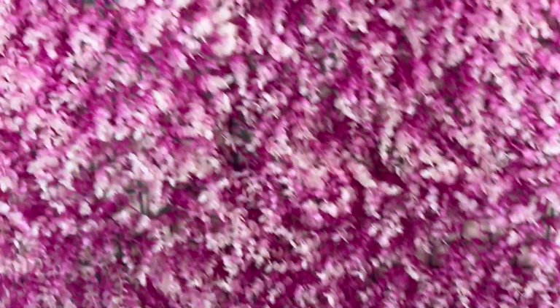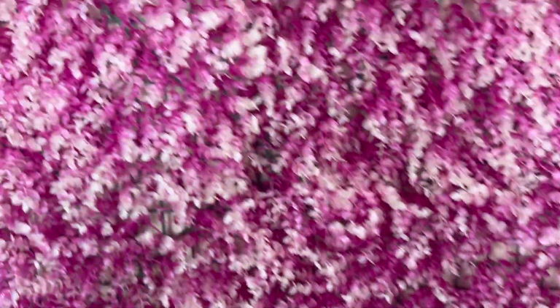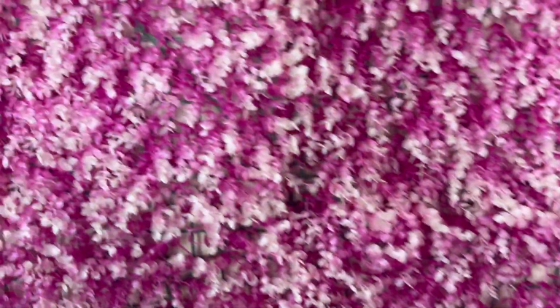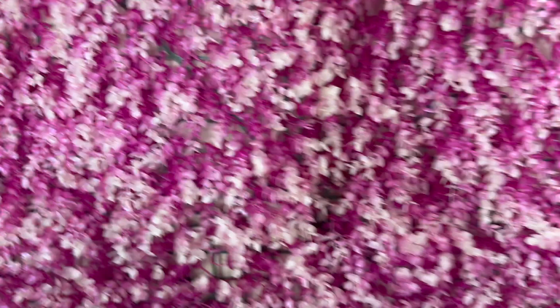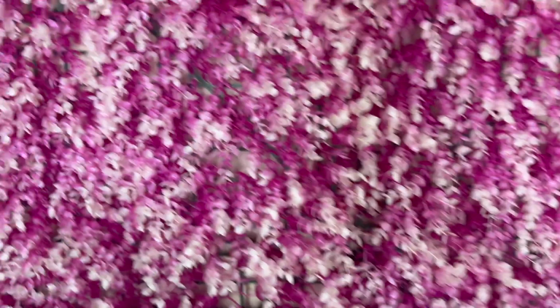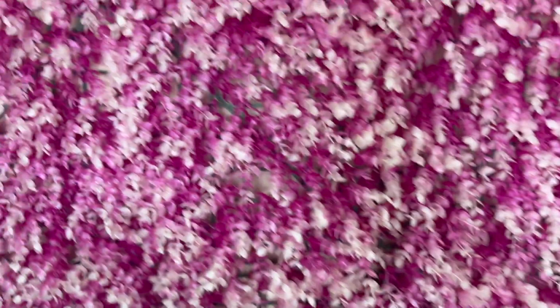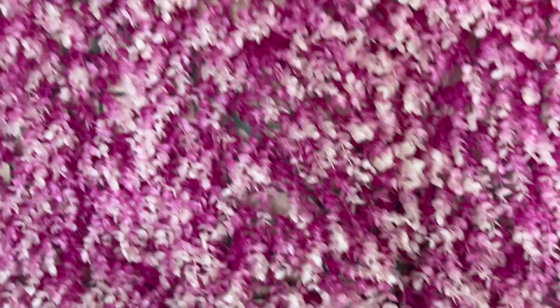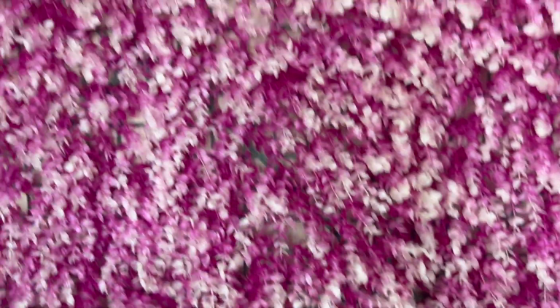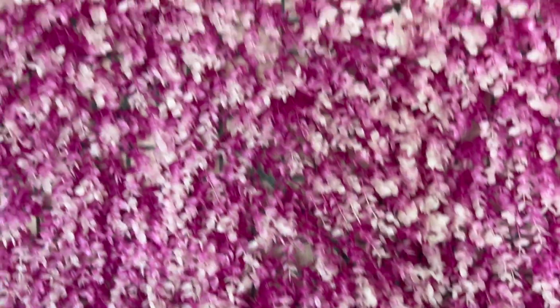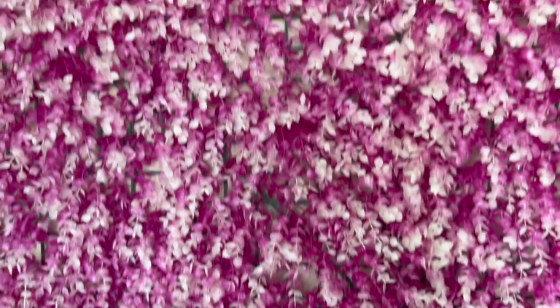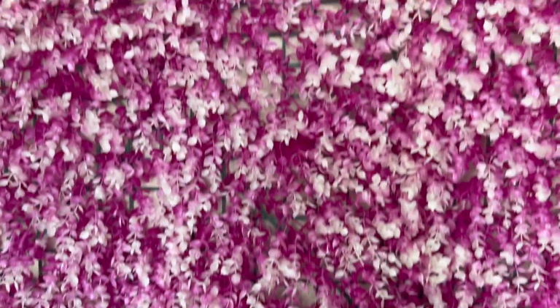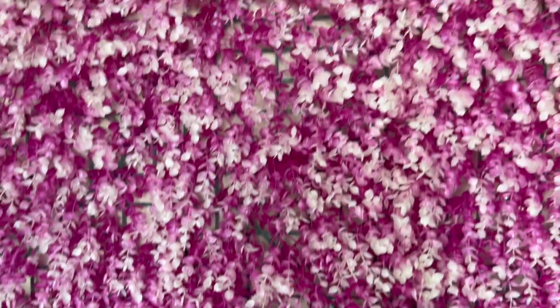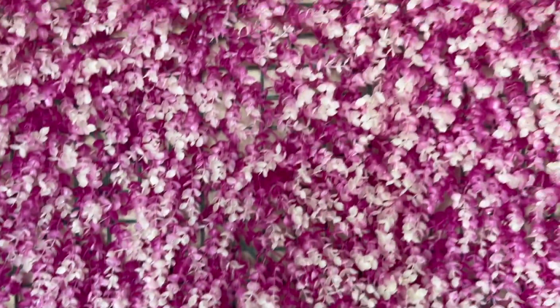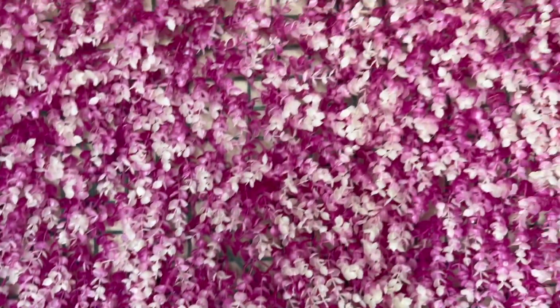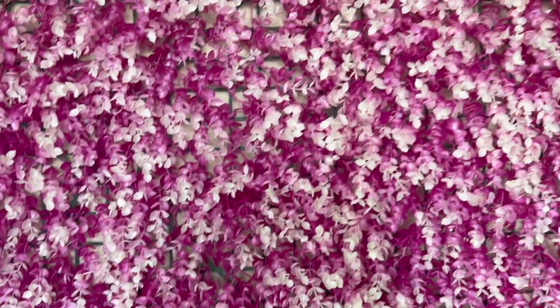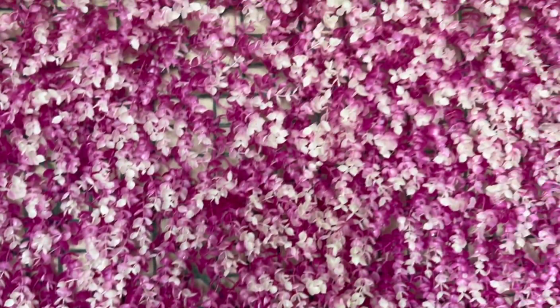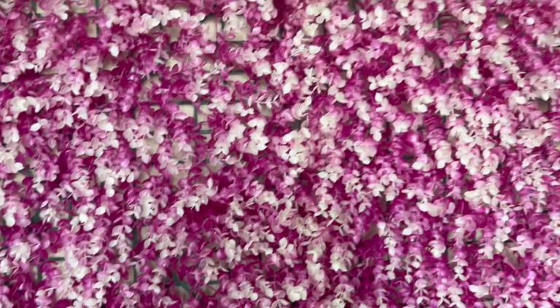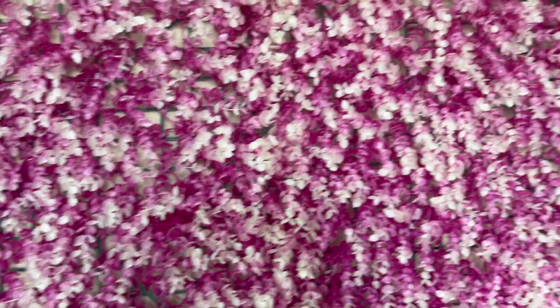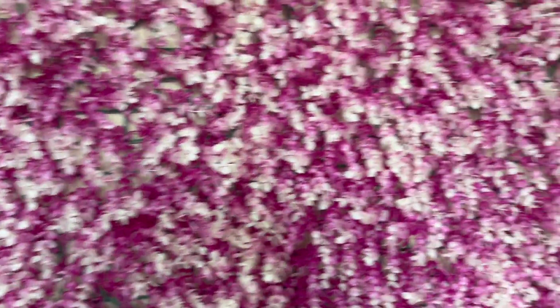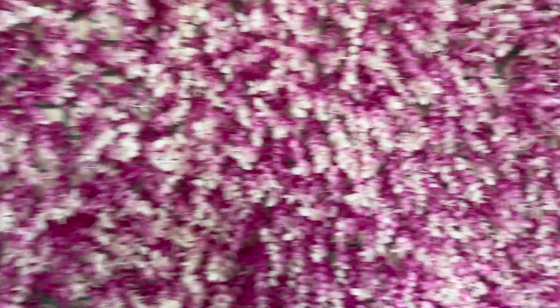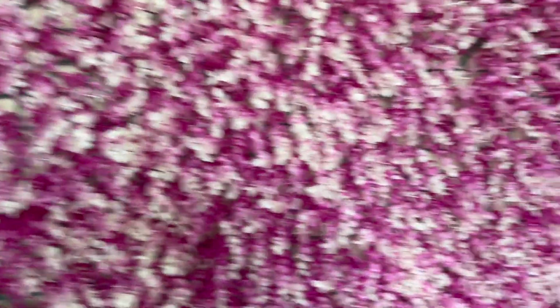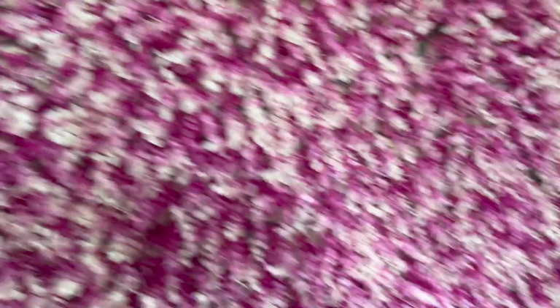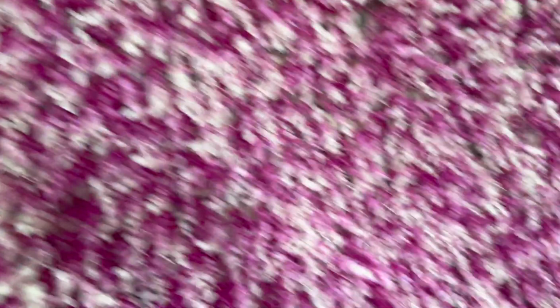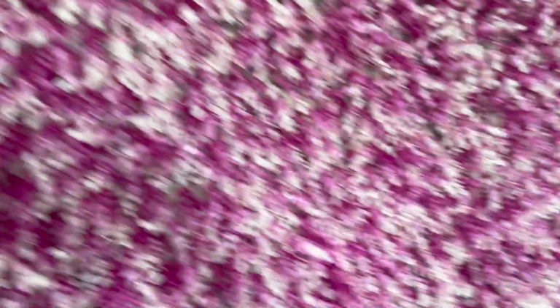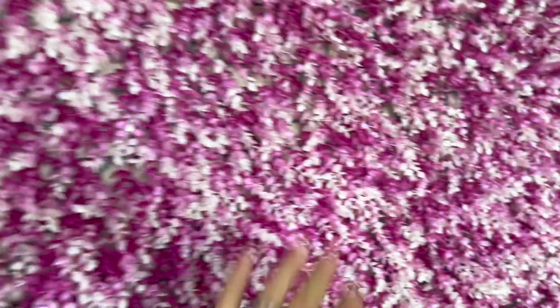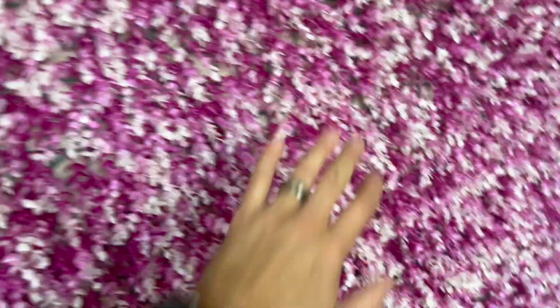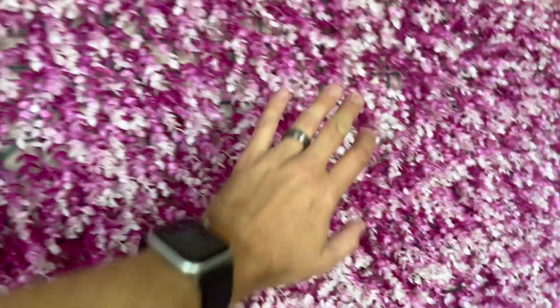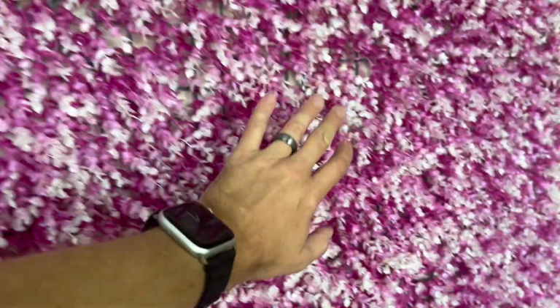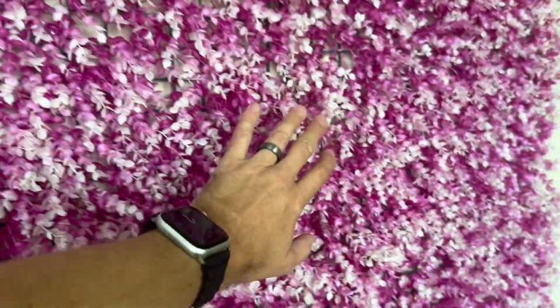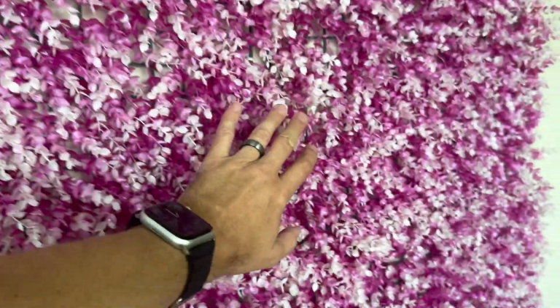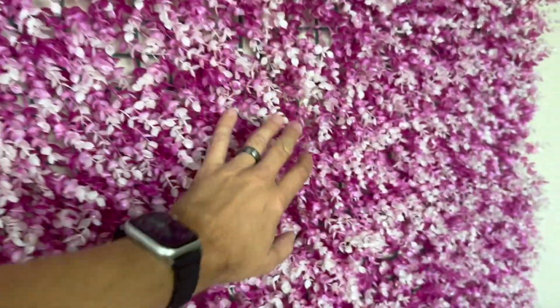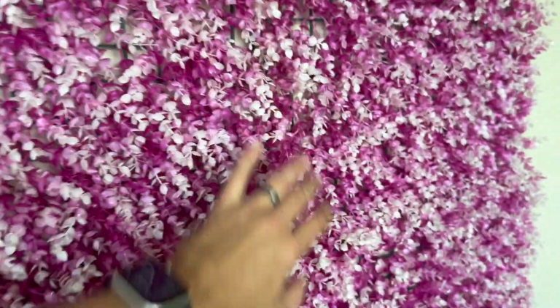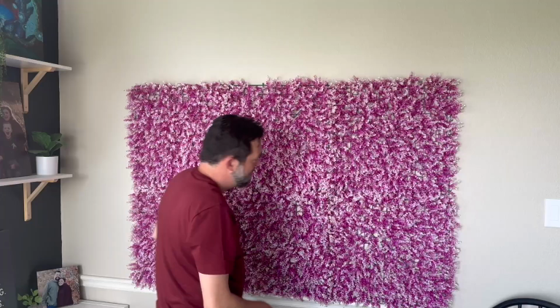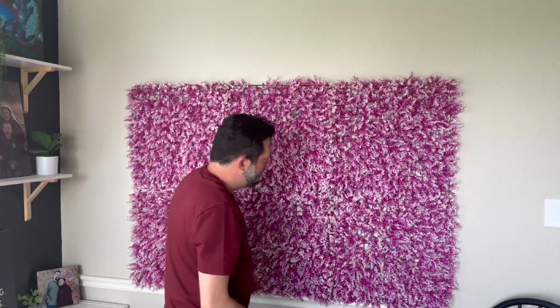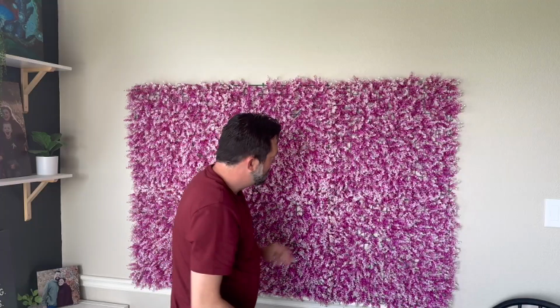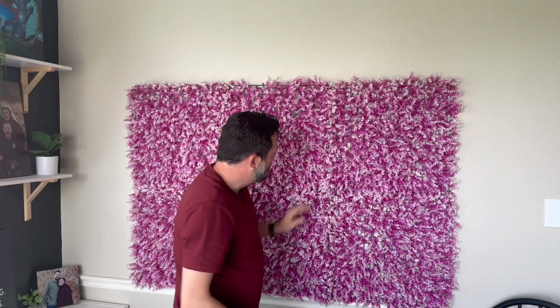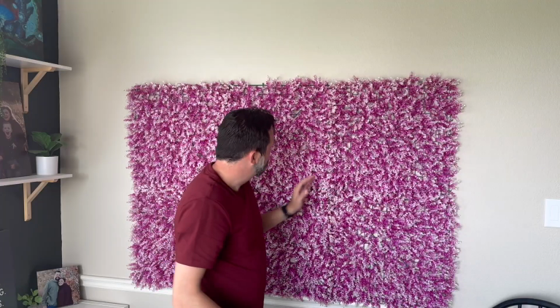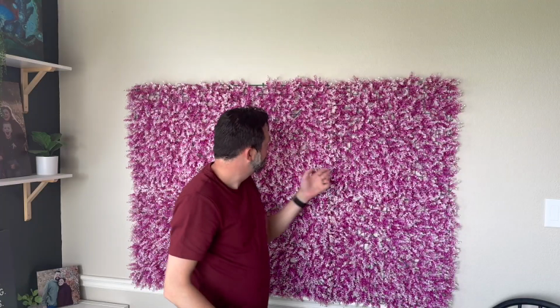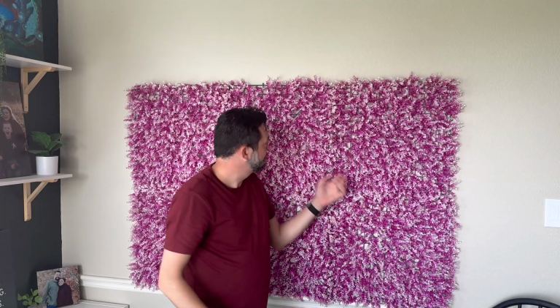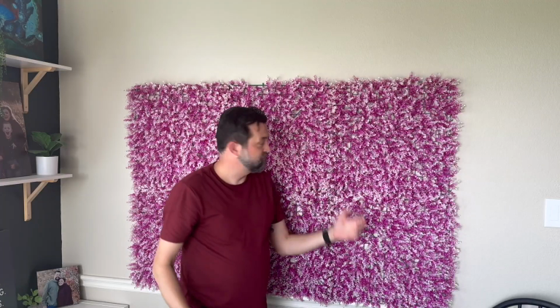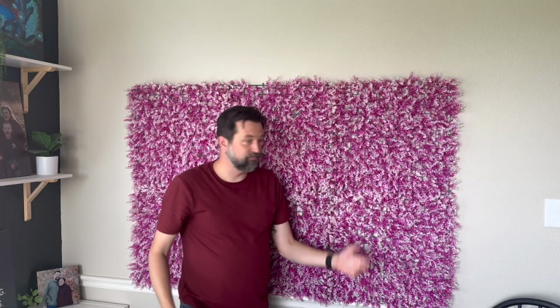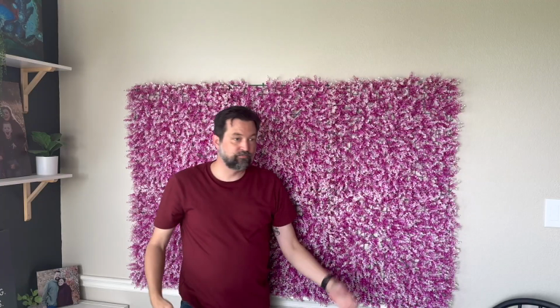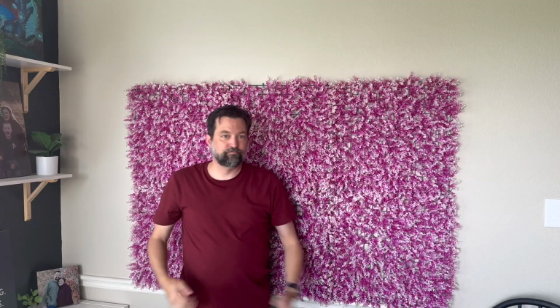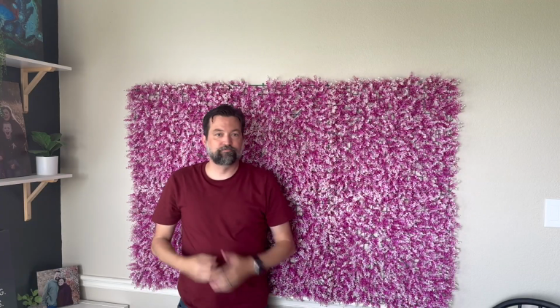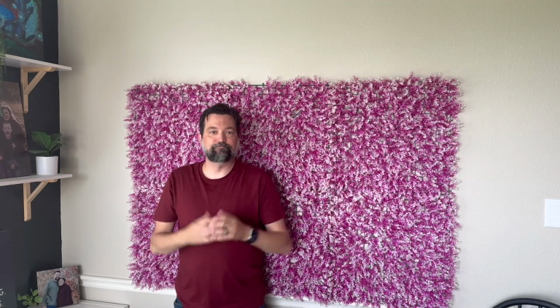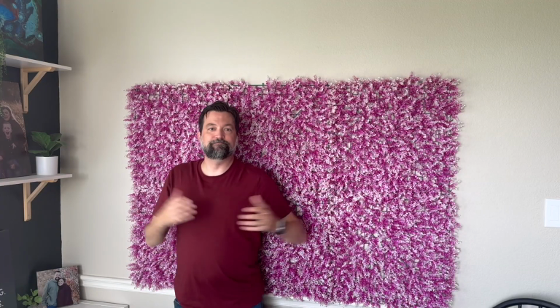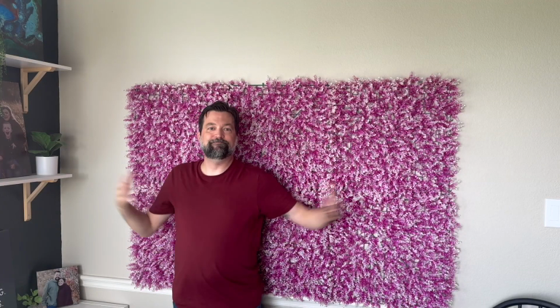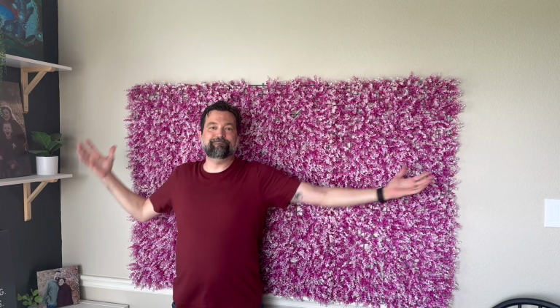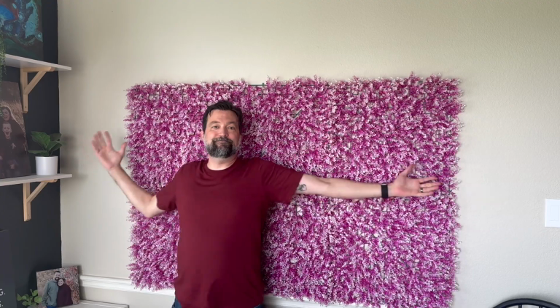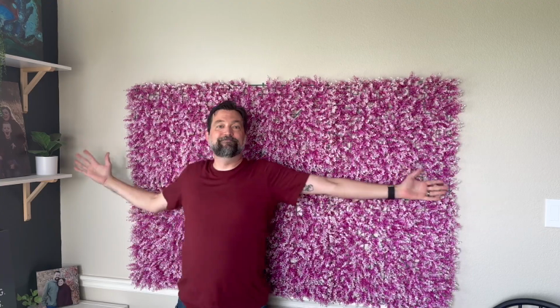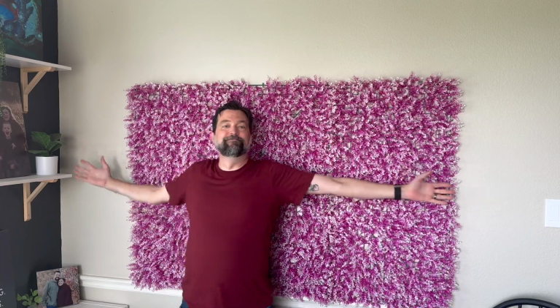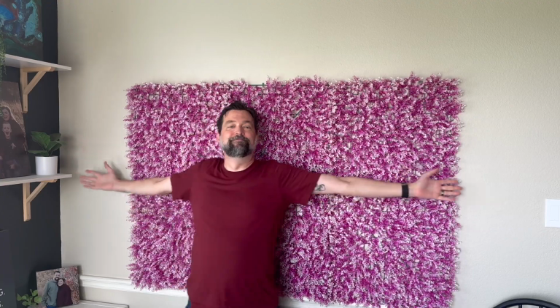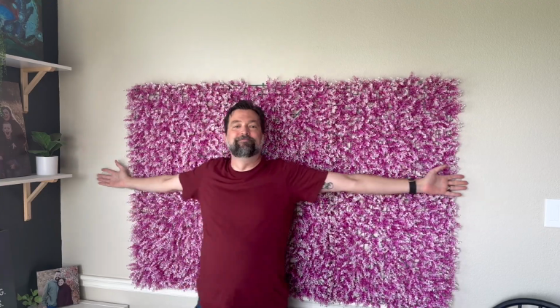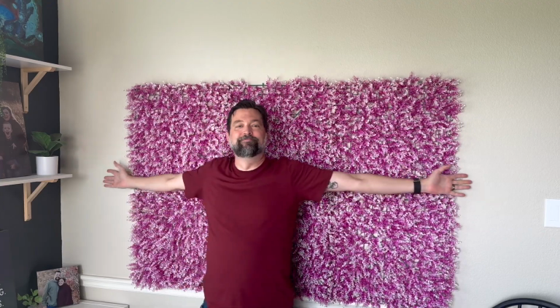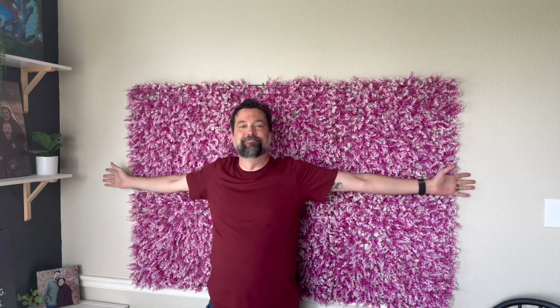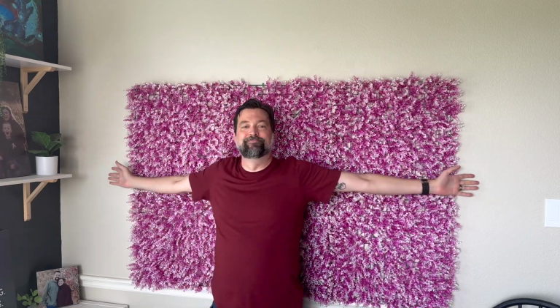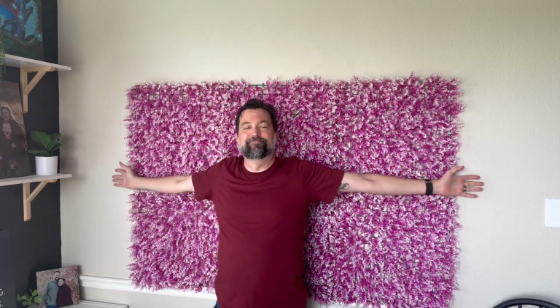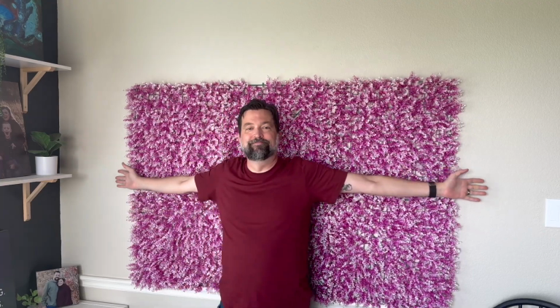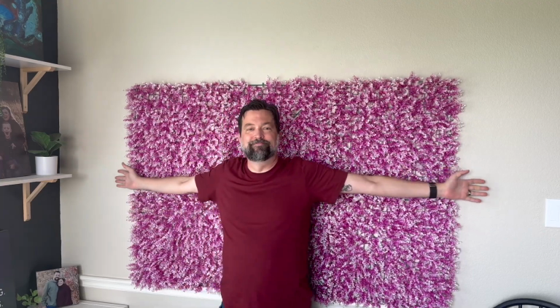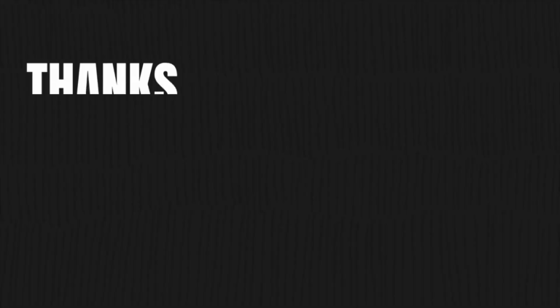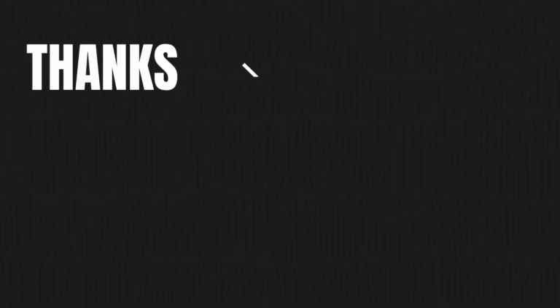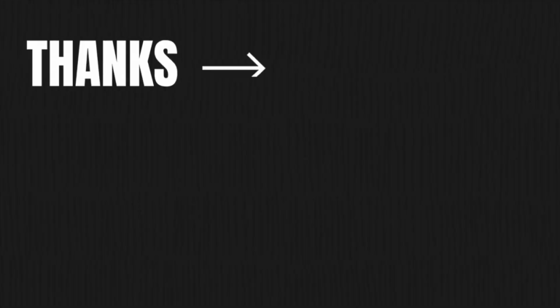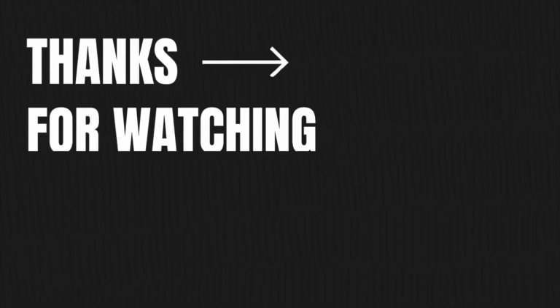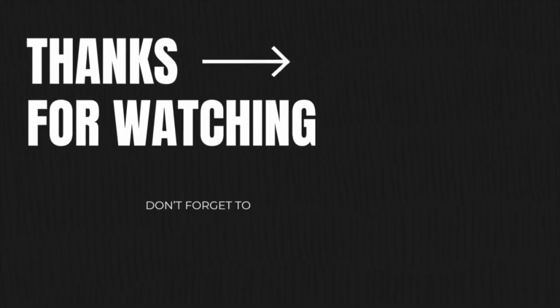Overall, we are extremely happy with these. I give them a 5 out of 5 stars. If you're looking for something for a good, easy, good-looking backdrop, I think this is the way to go.